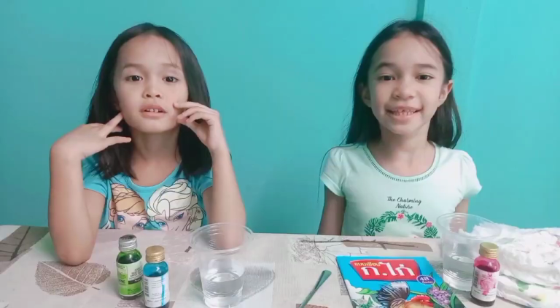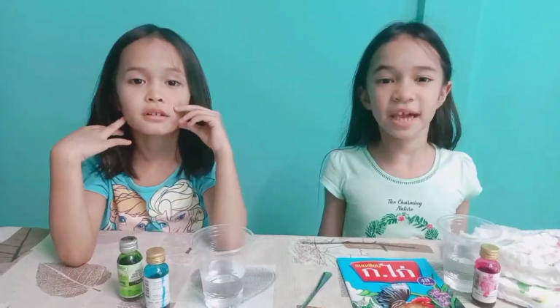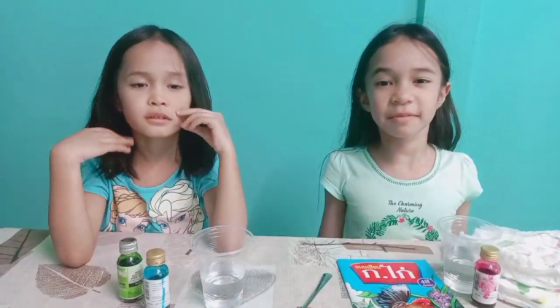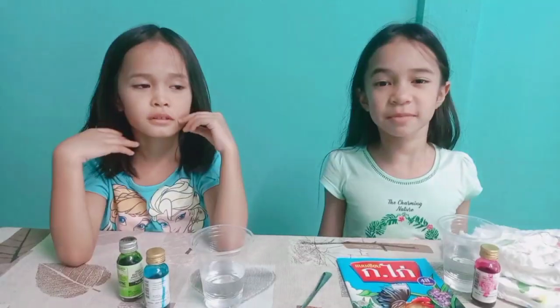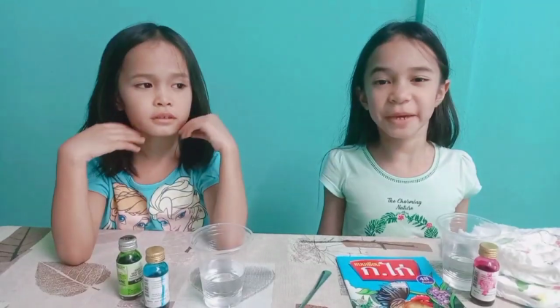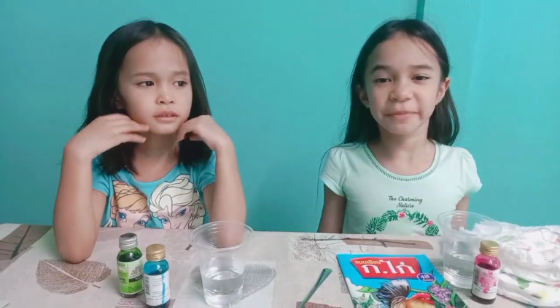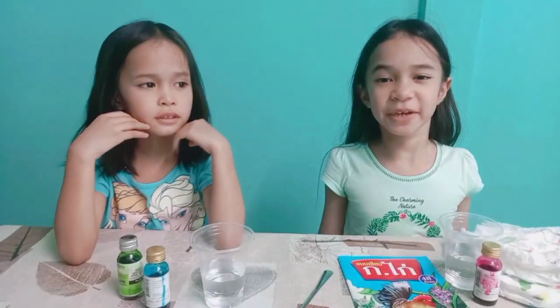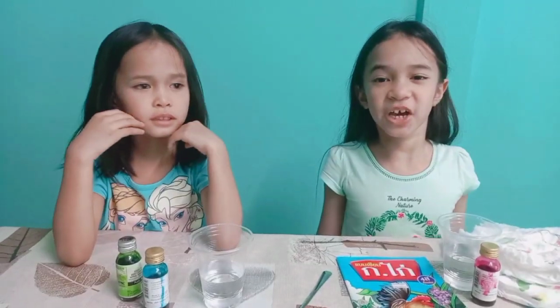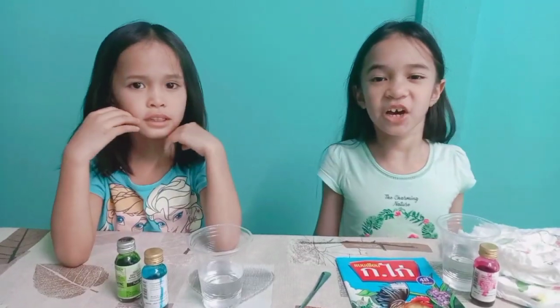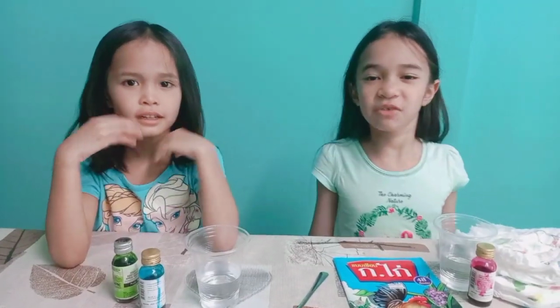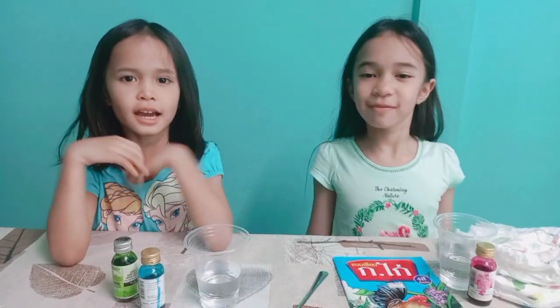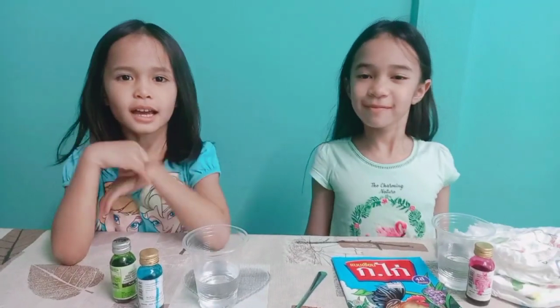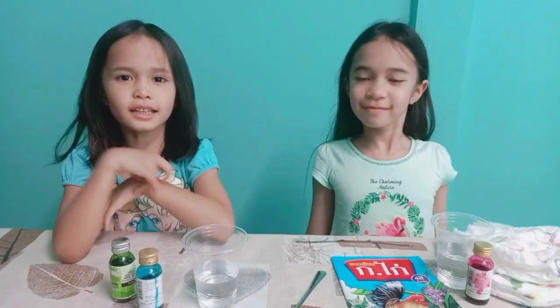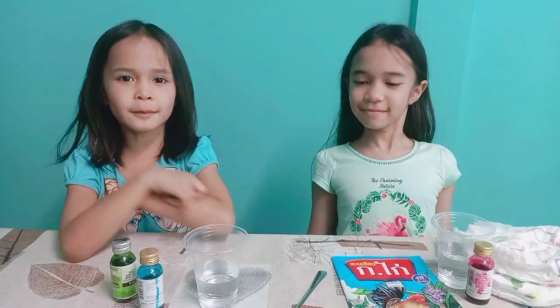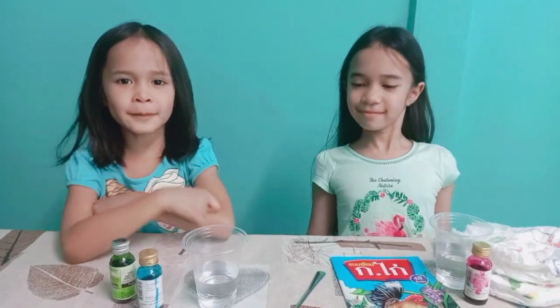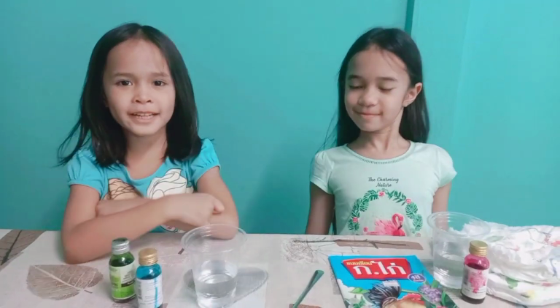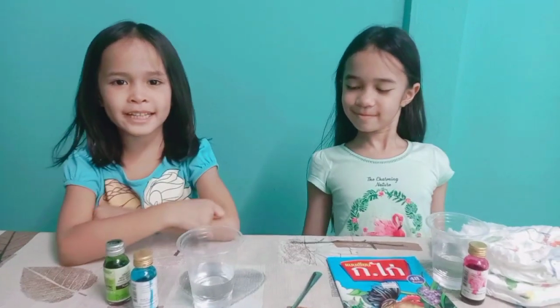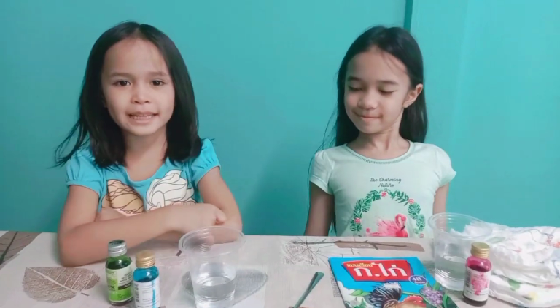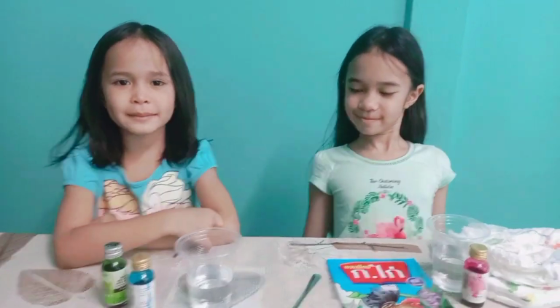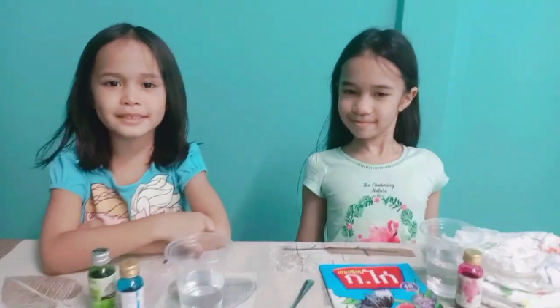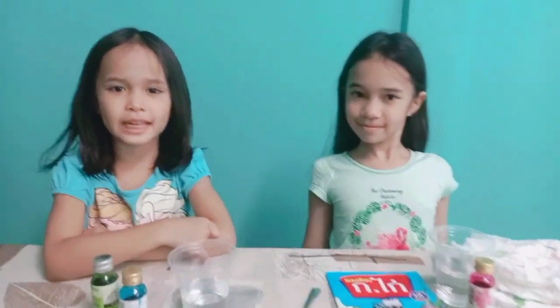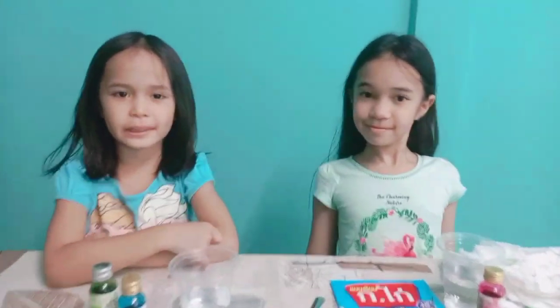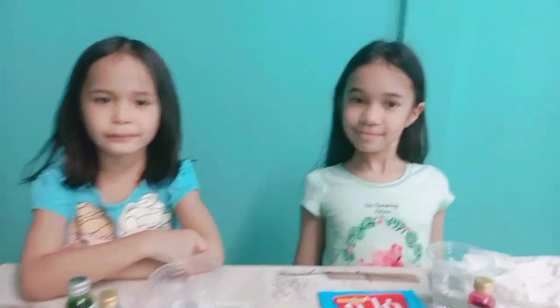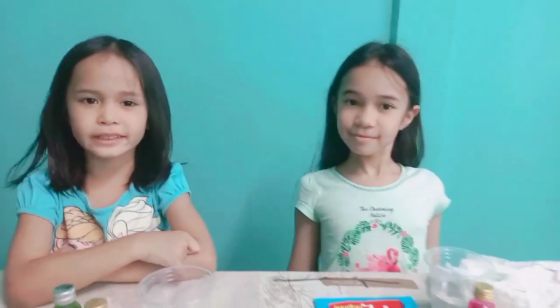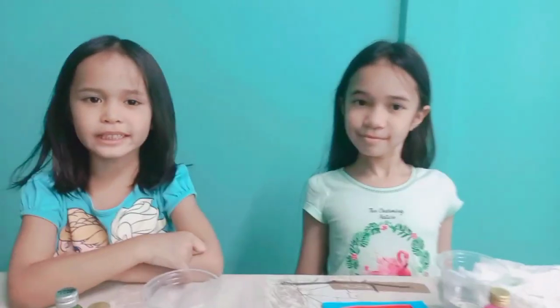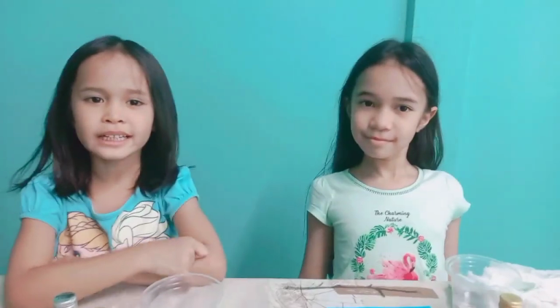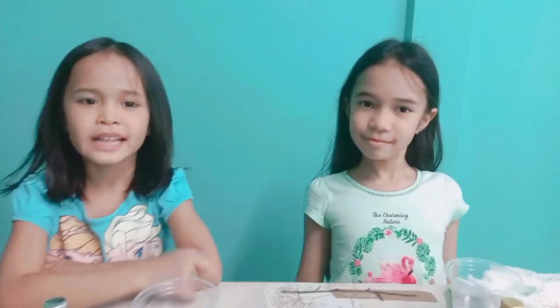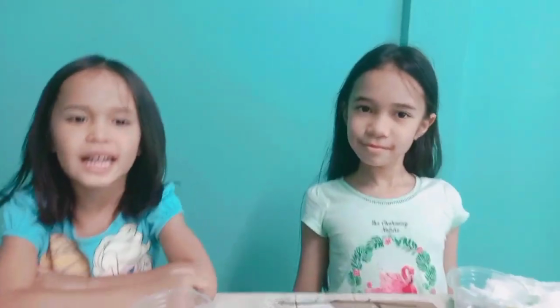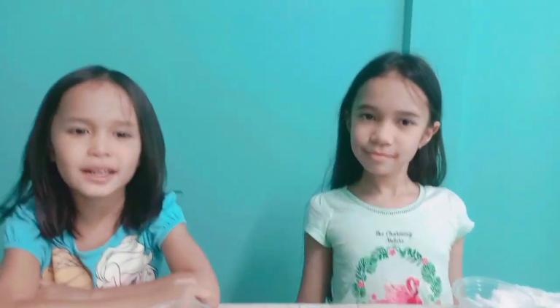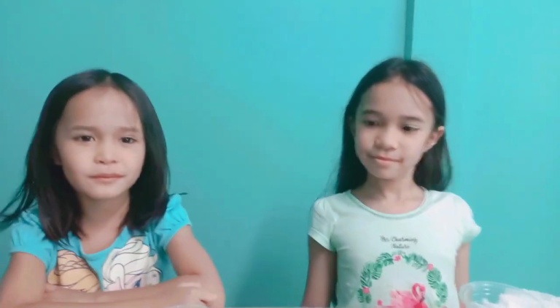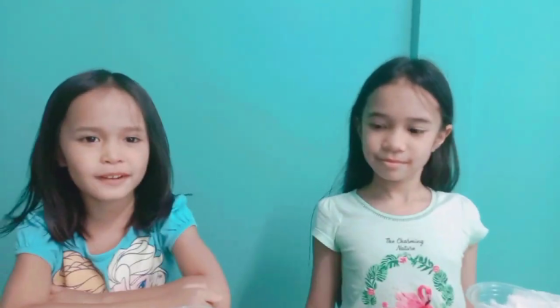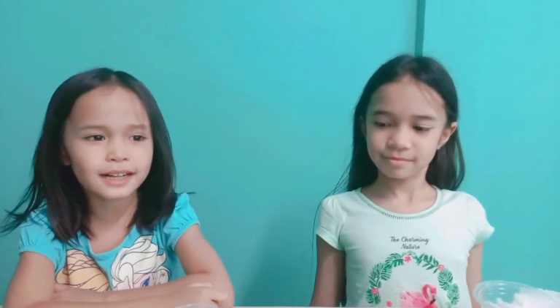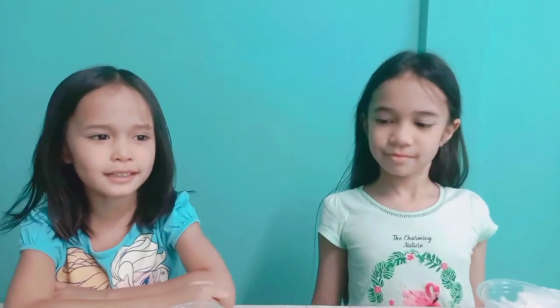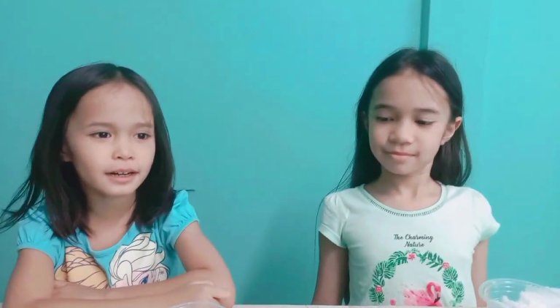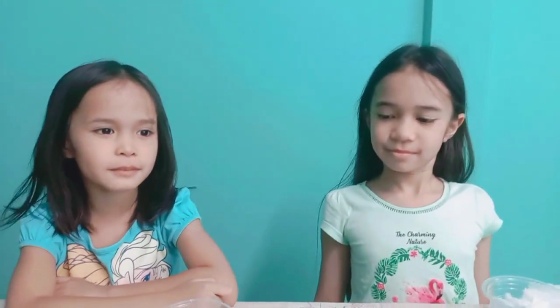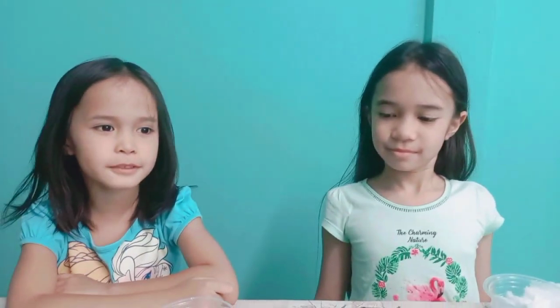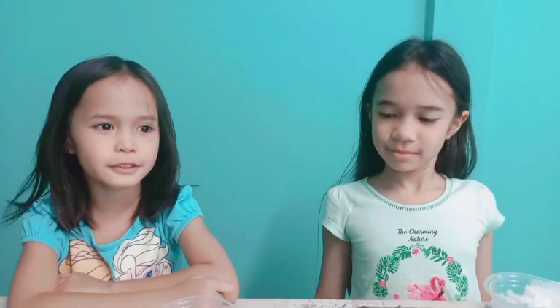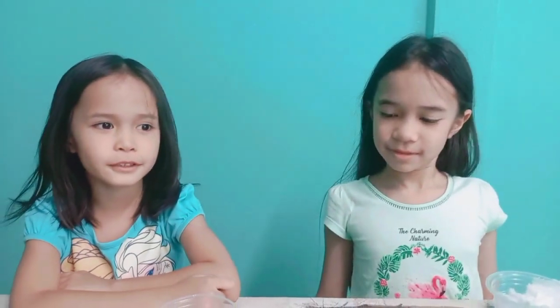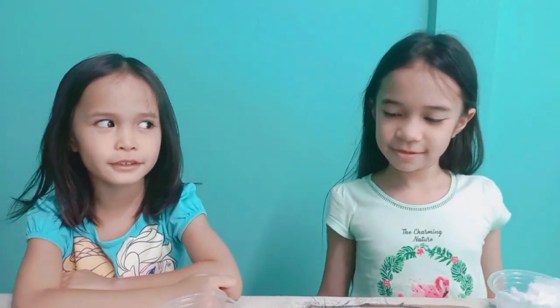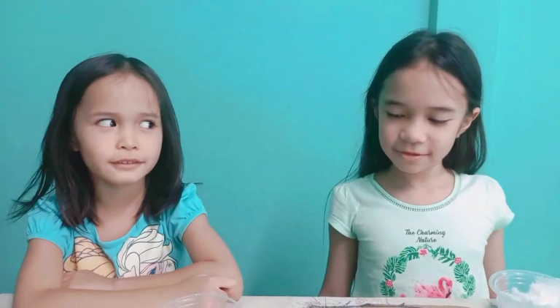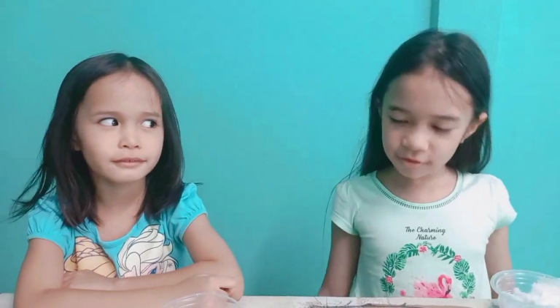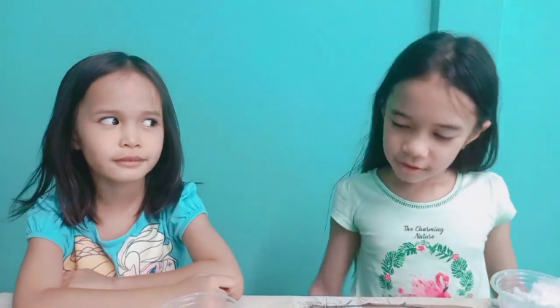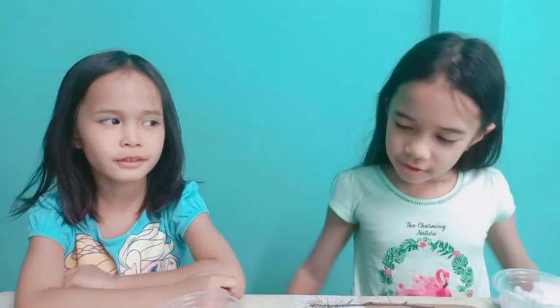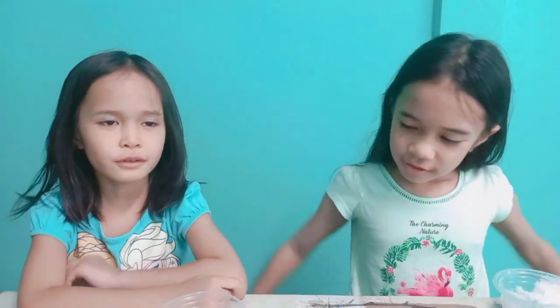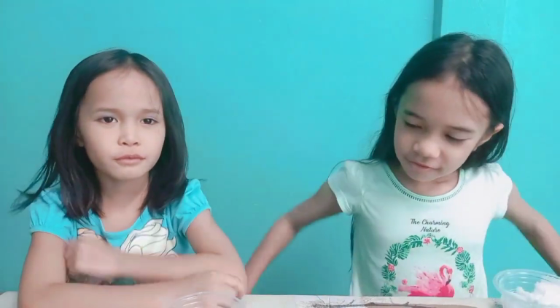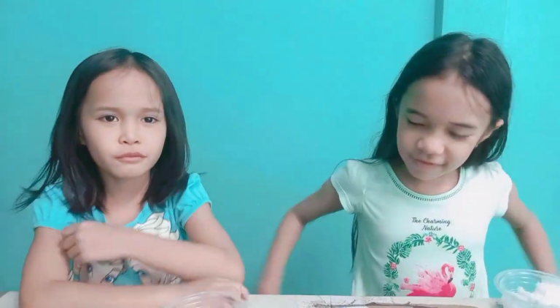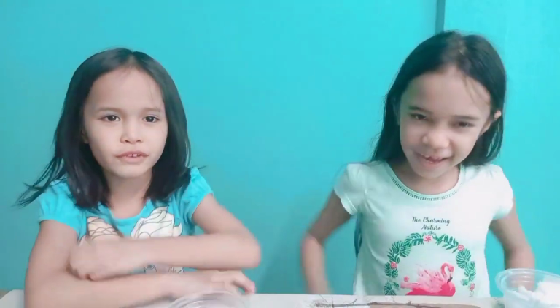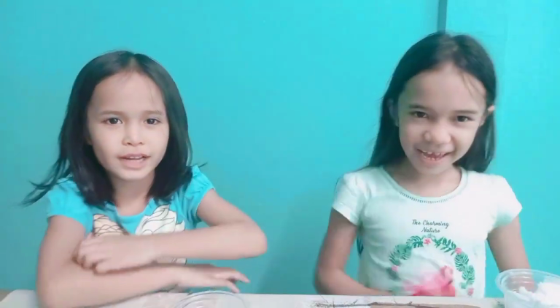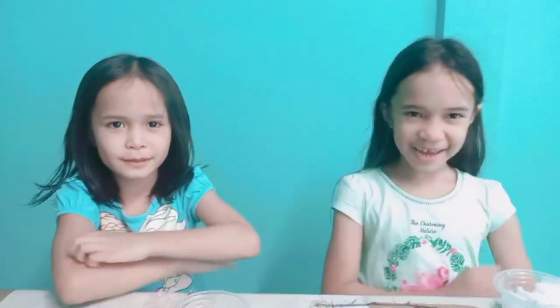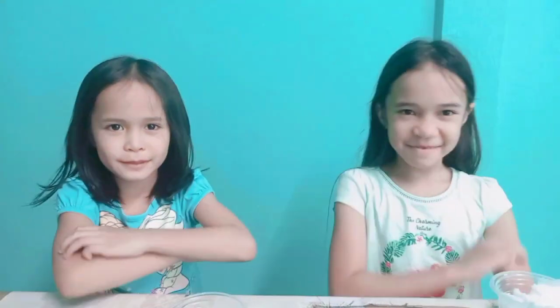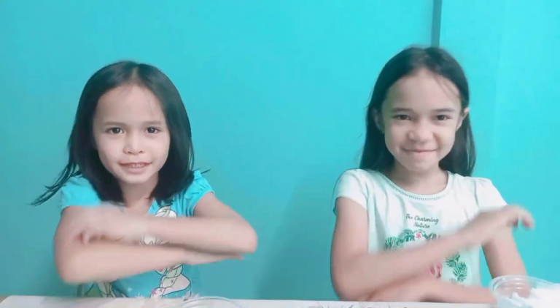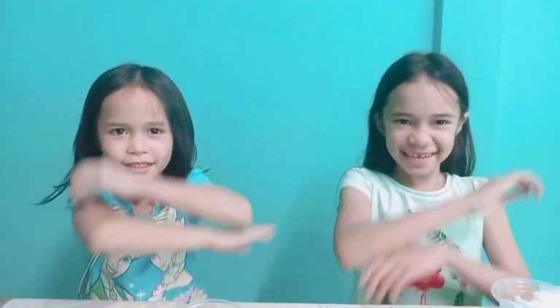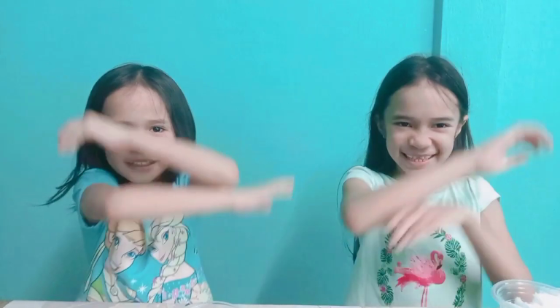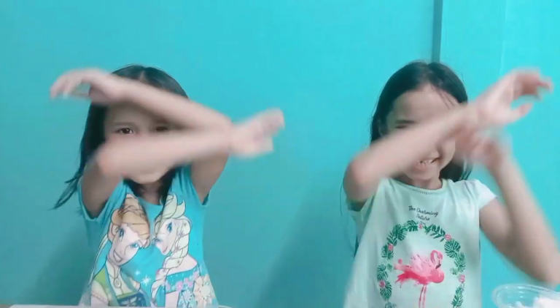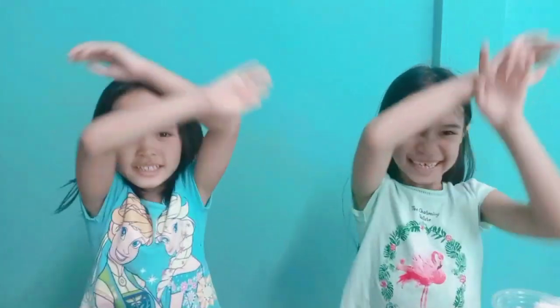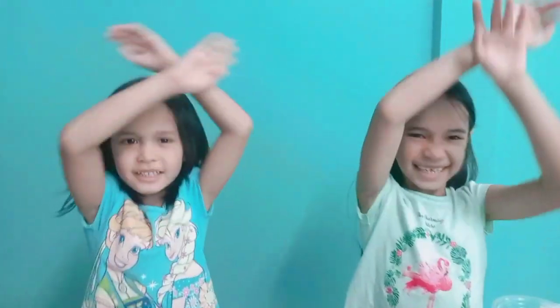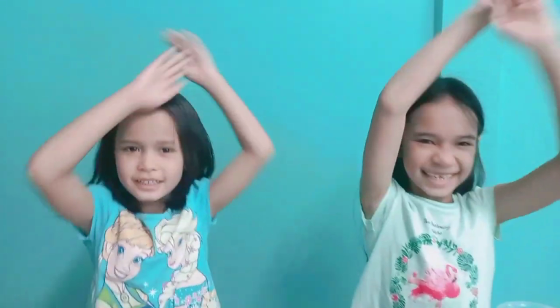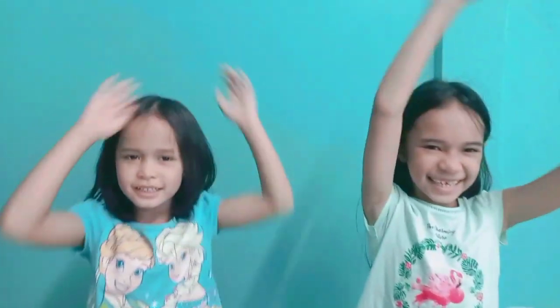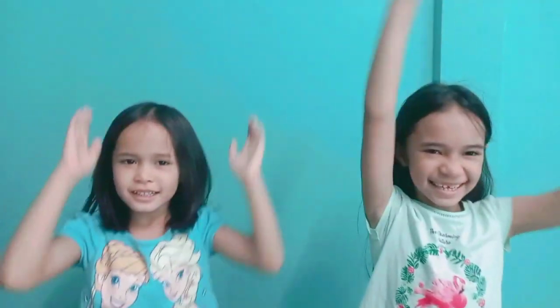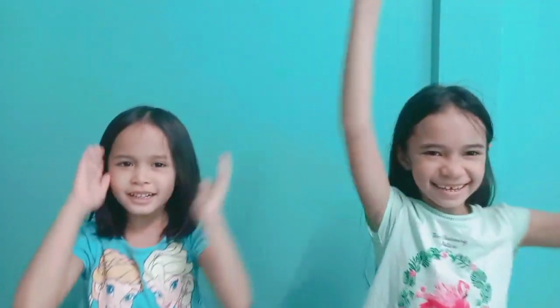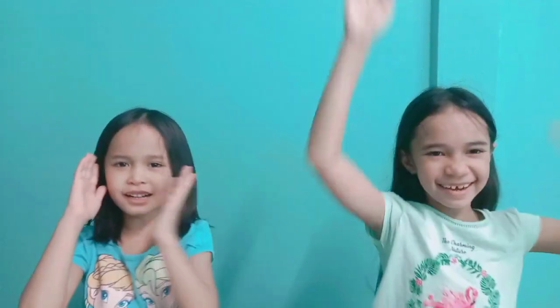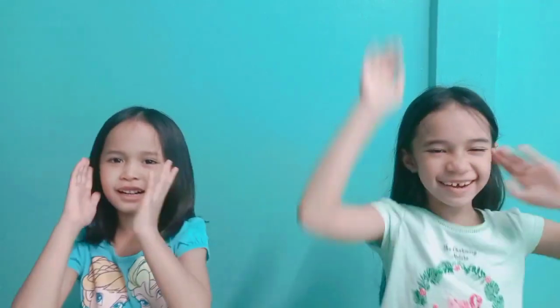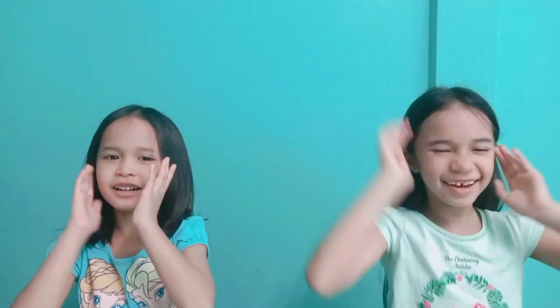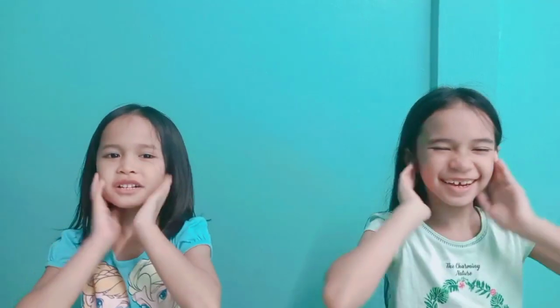My name is Baby O. Hello, my name is Ivy, and welcome to Family O Time.